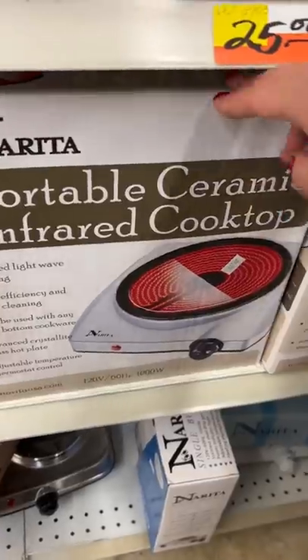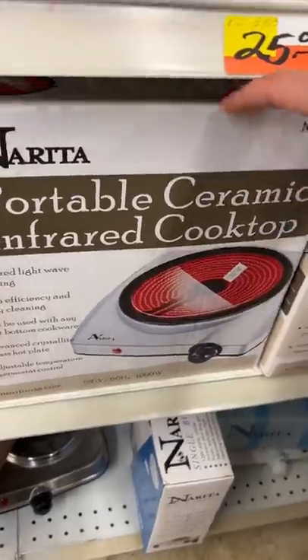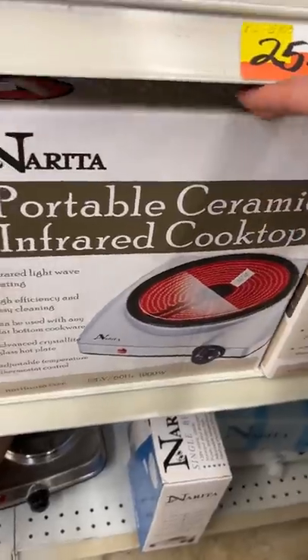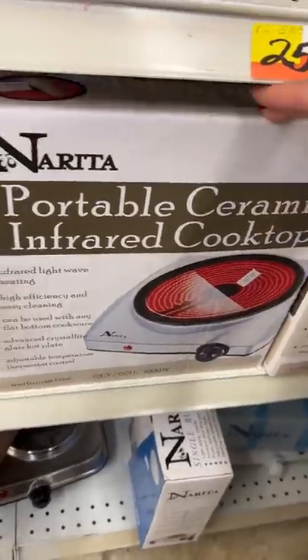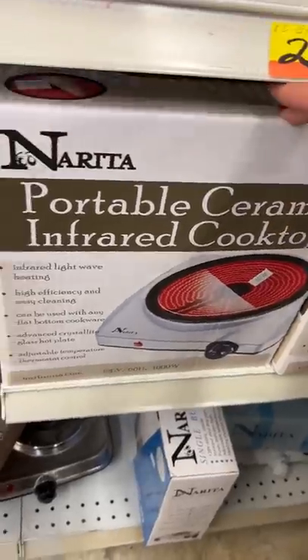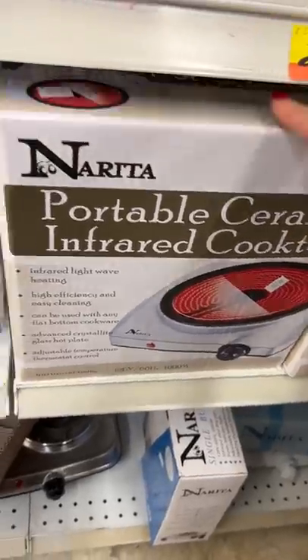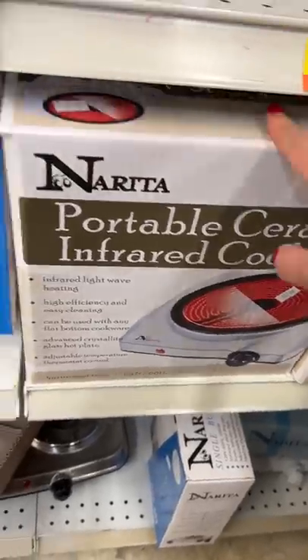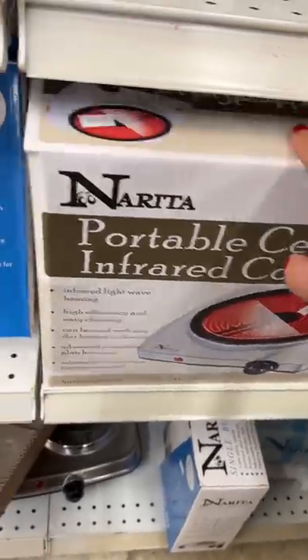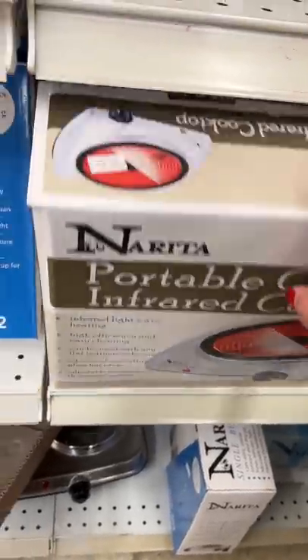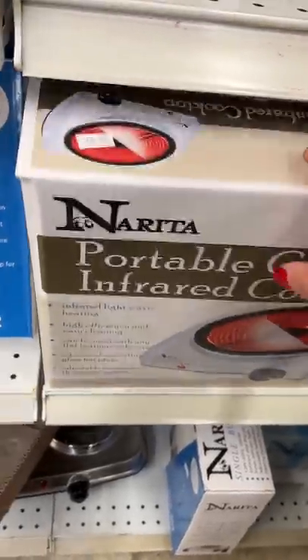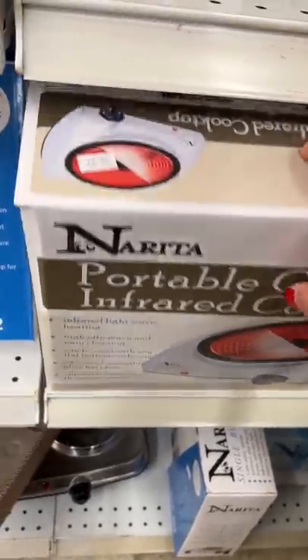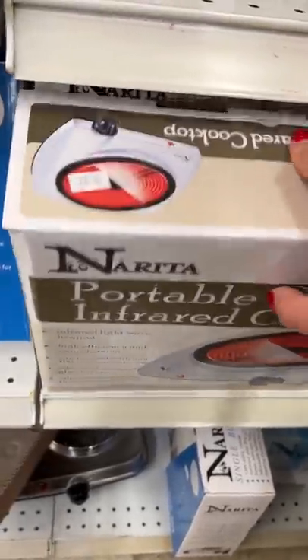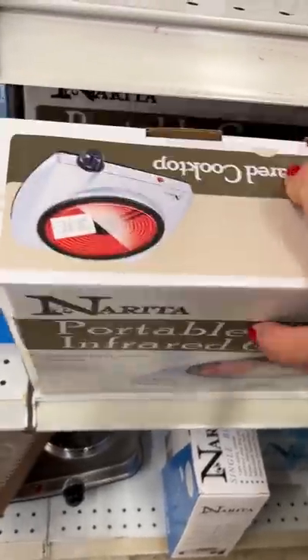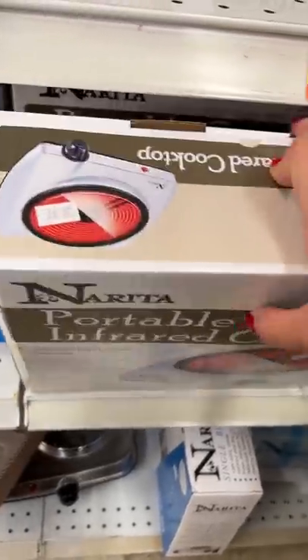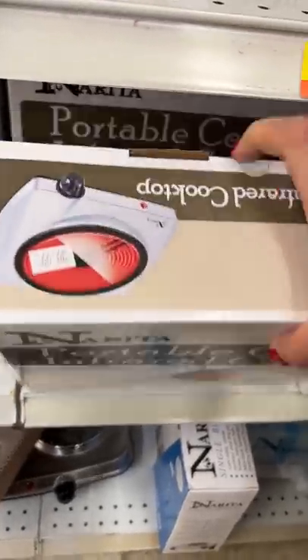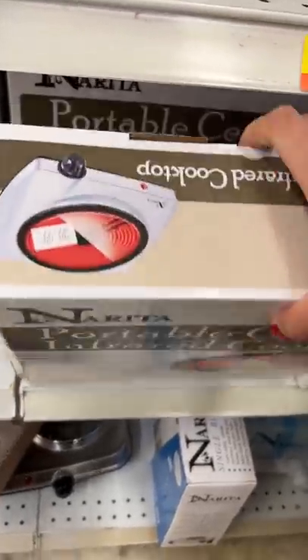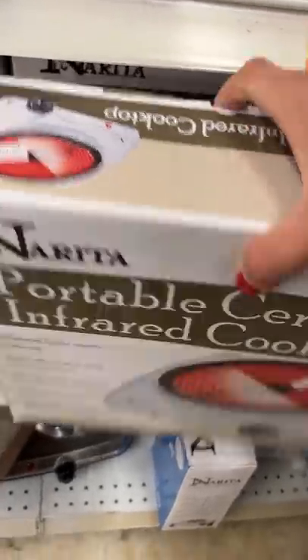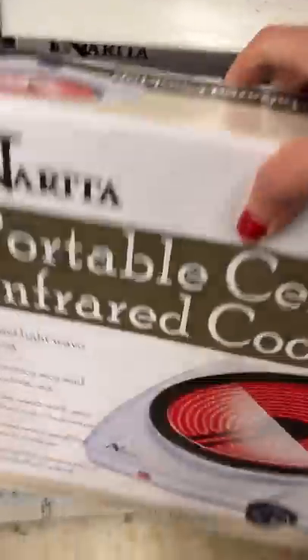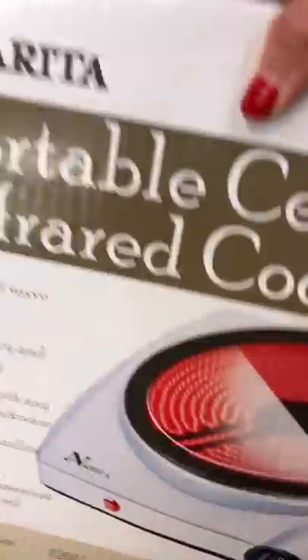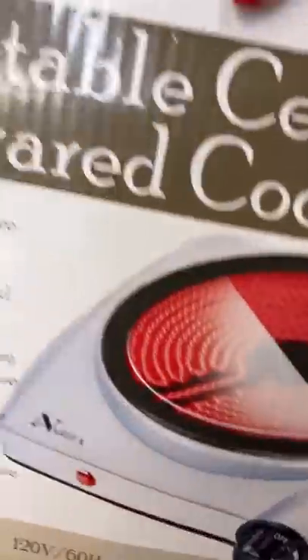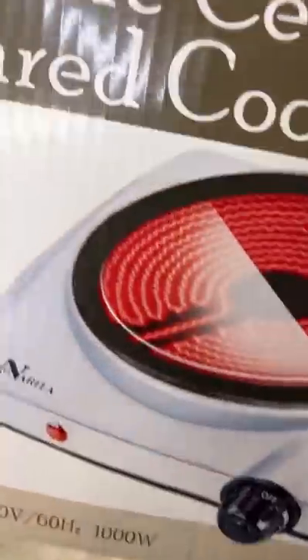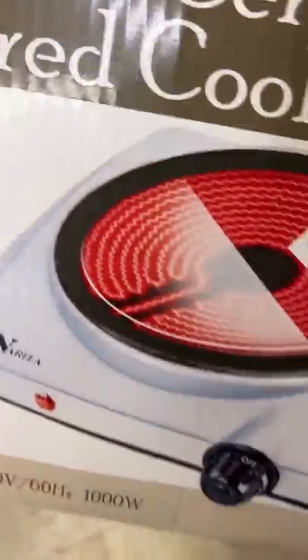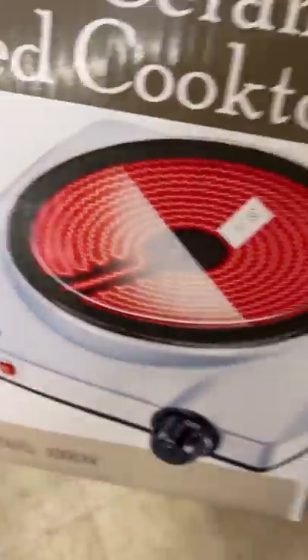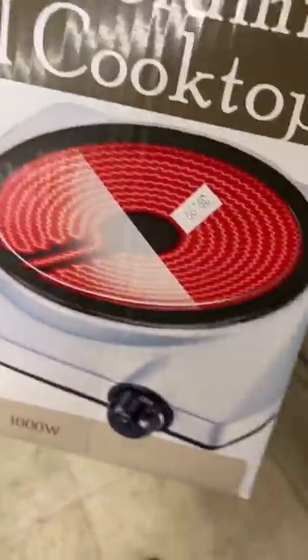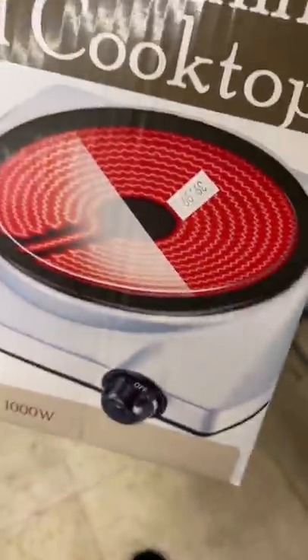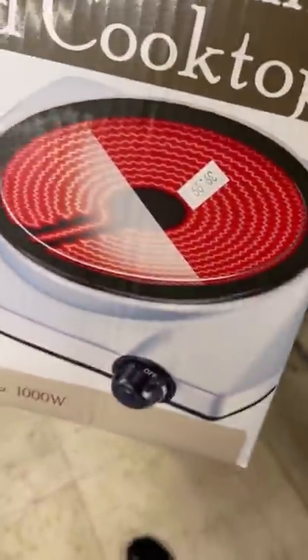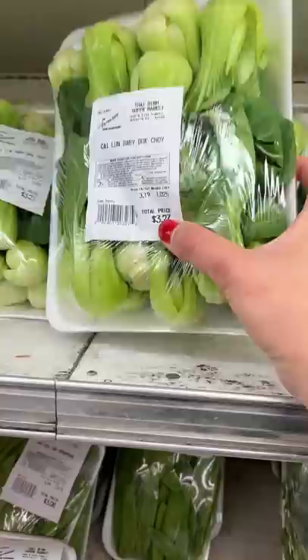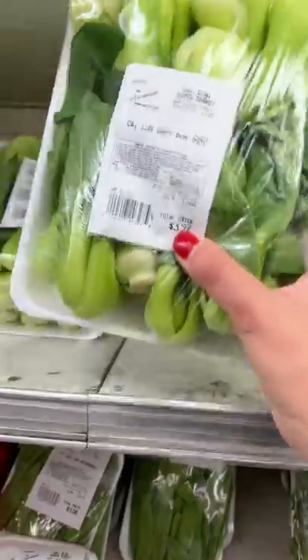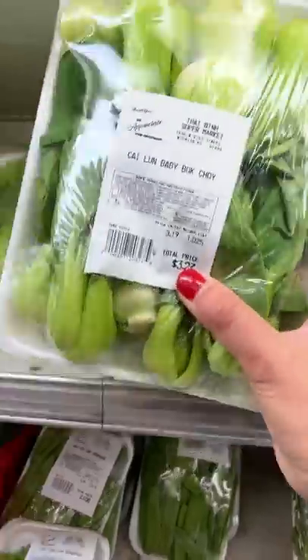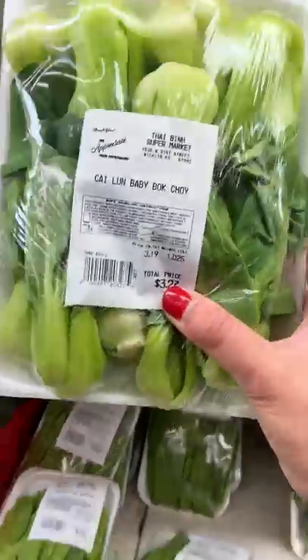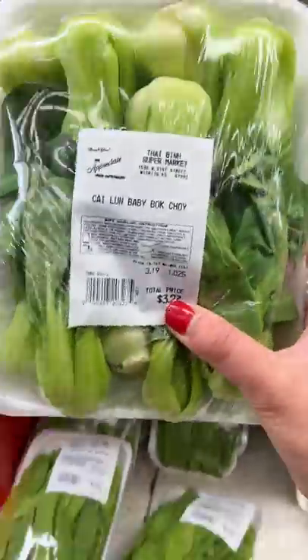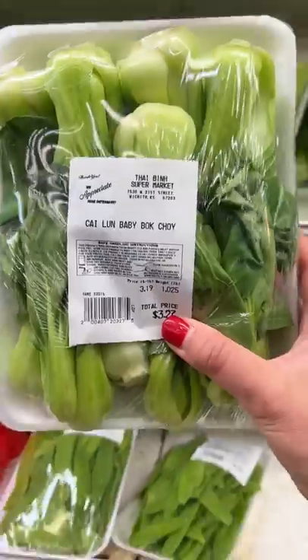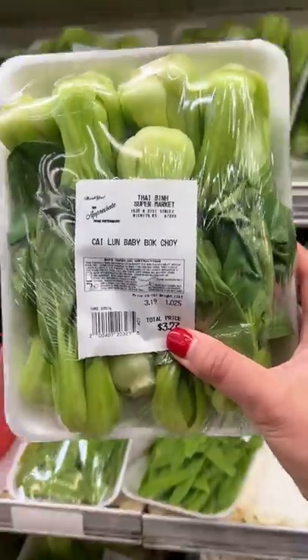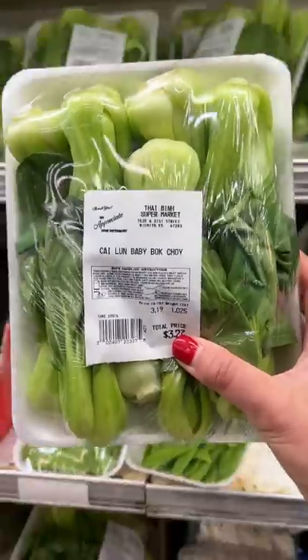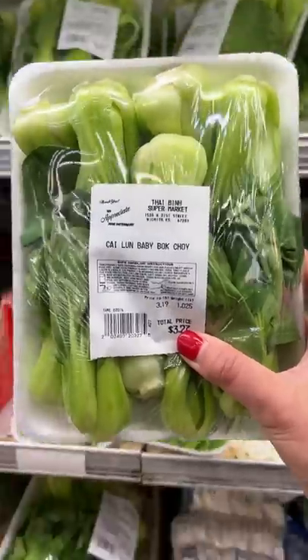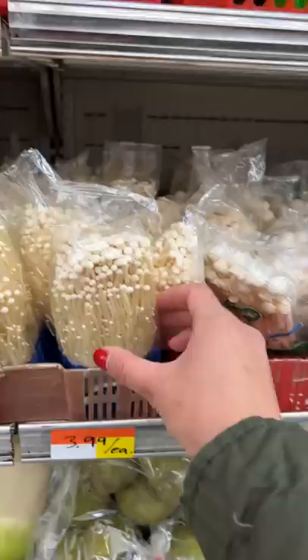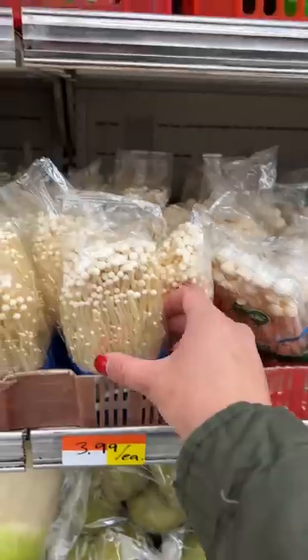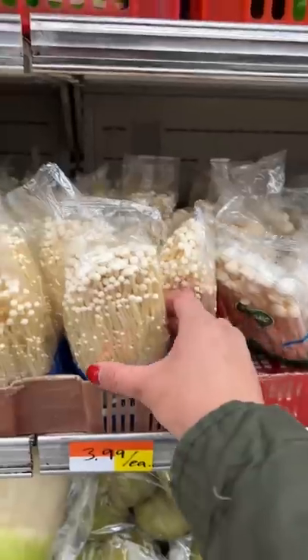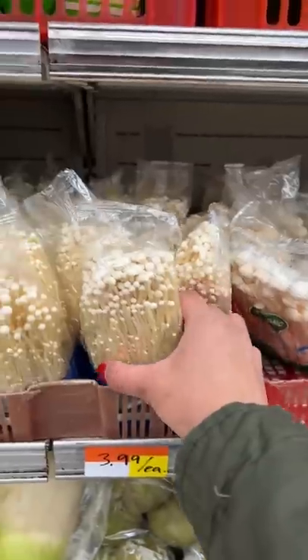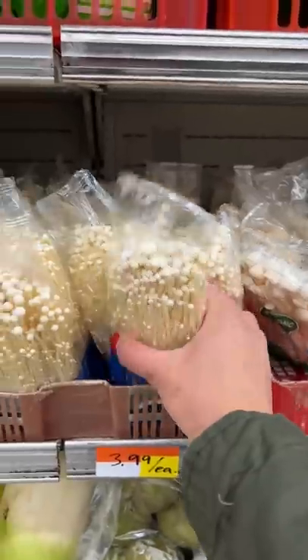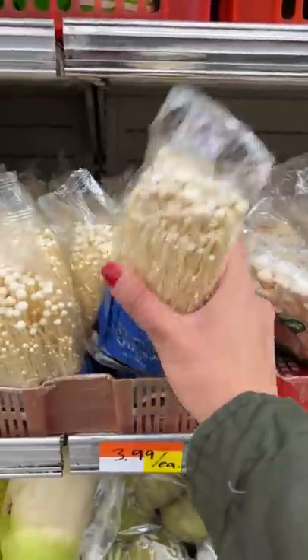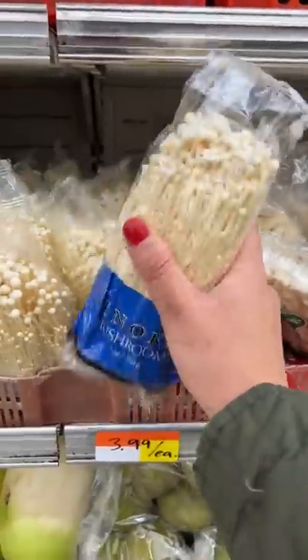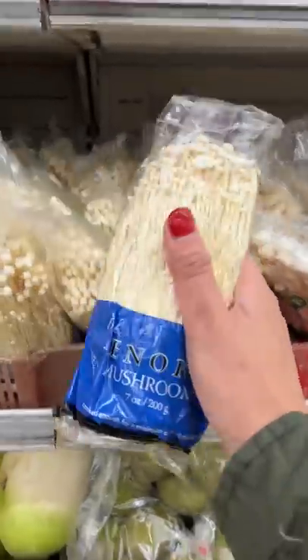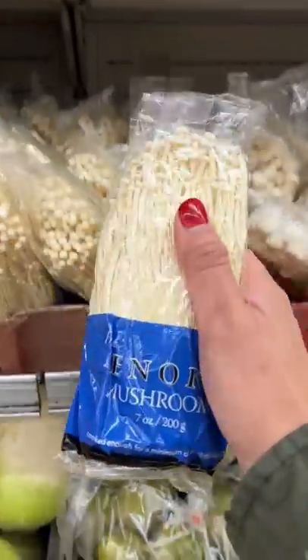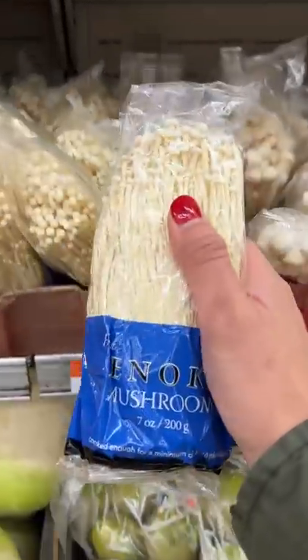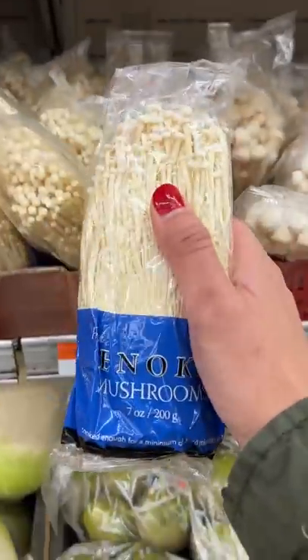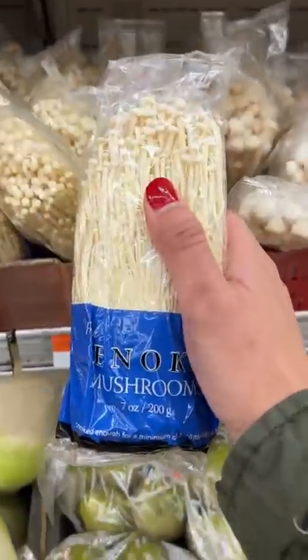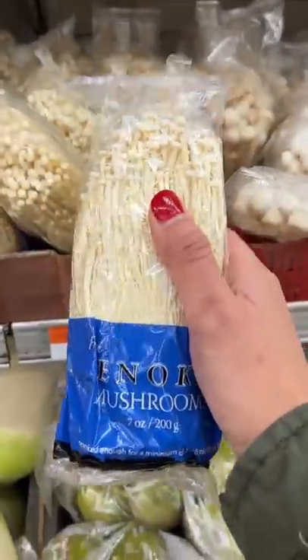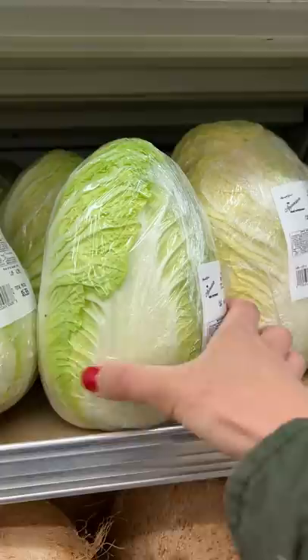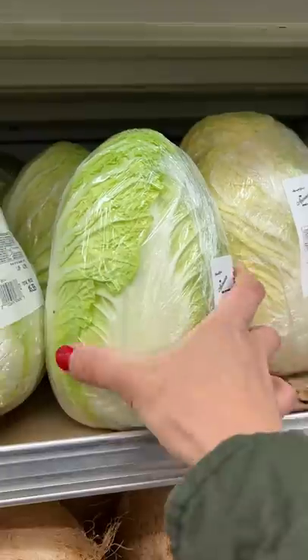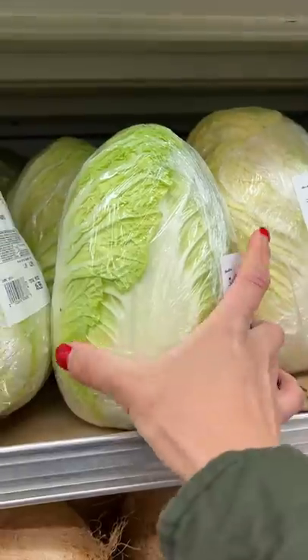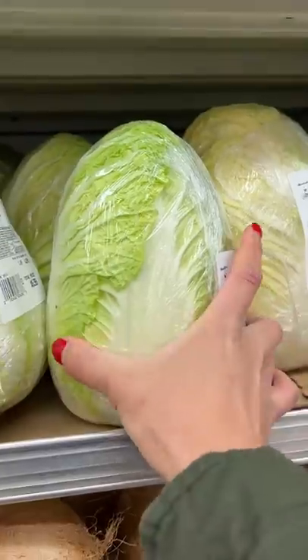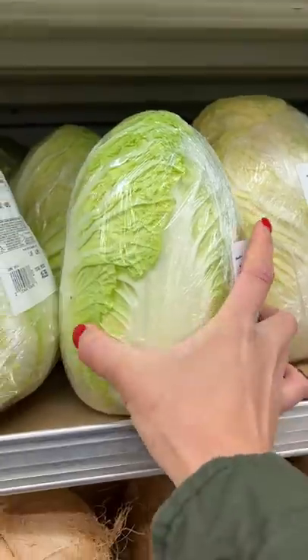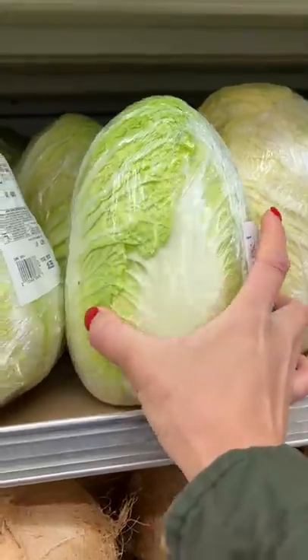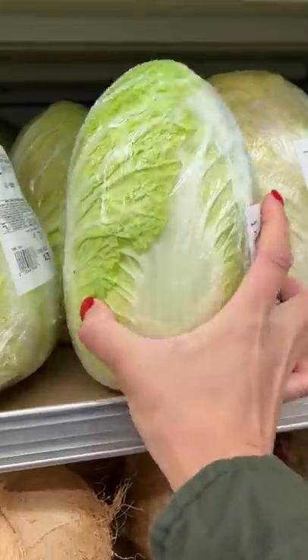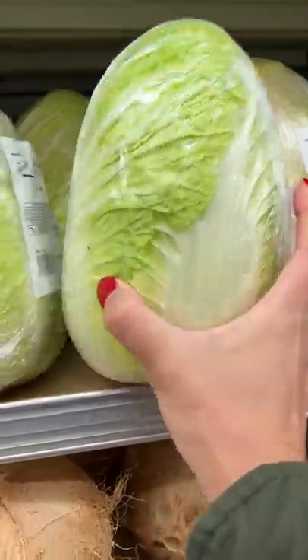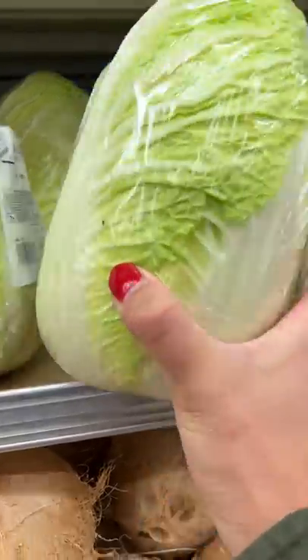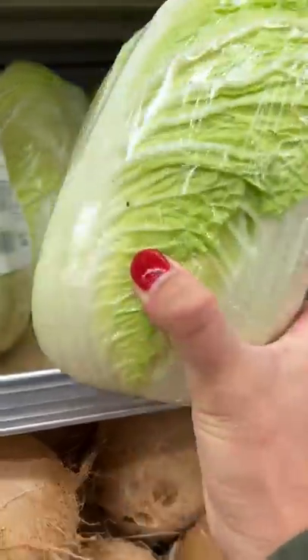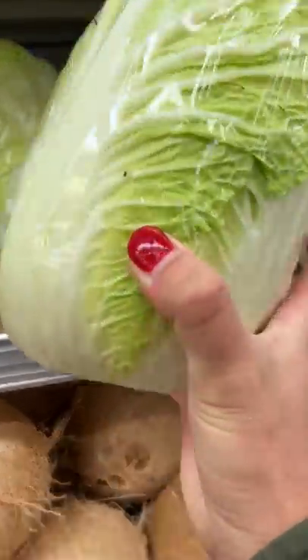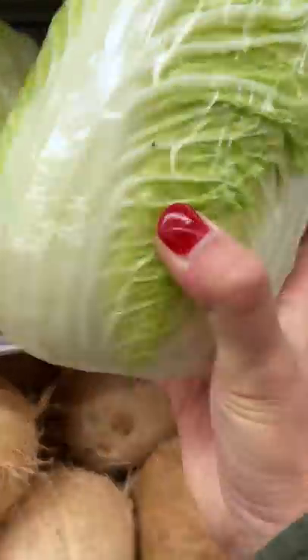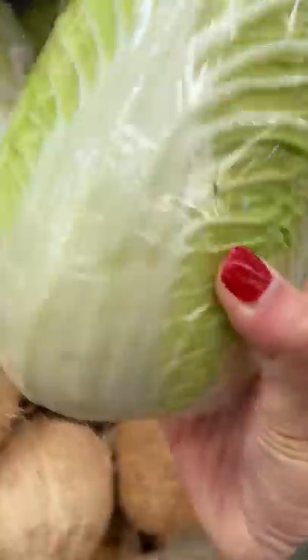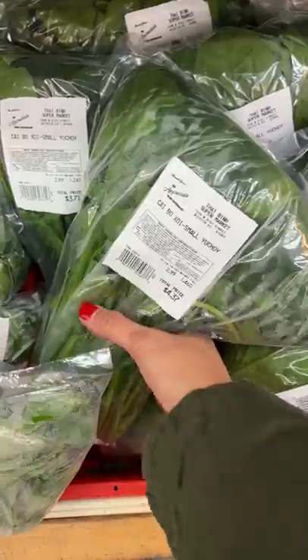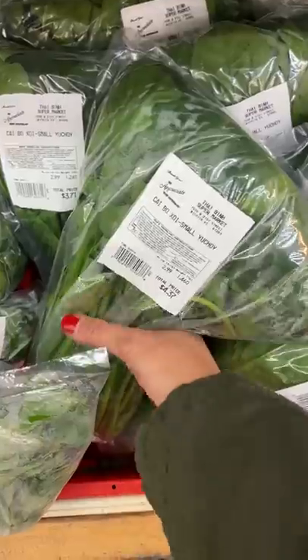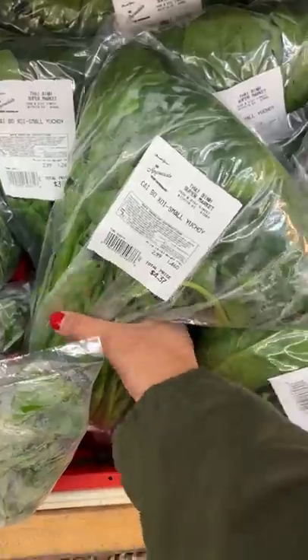I forgot my portable gas stove so I picked up one of these electric cooktop thingies. Baby bok choy, enoki mushrooms, napa cabbage, and some greens.